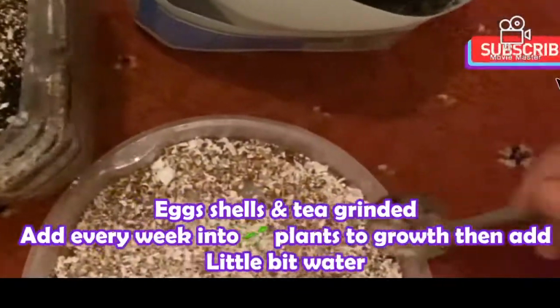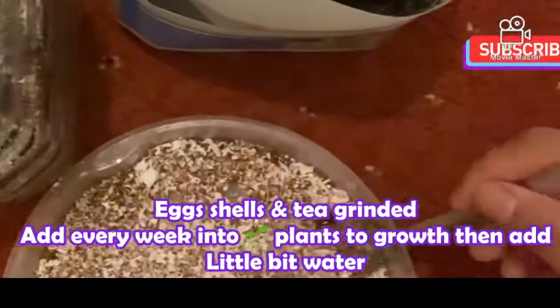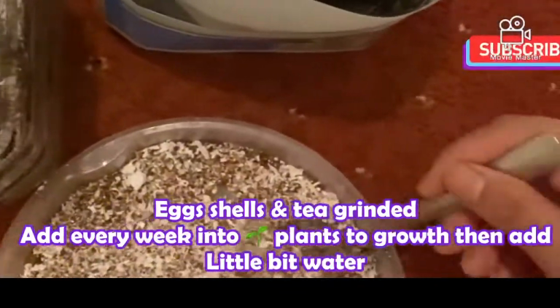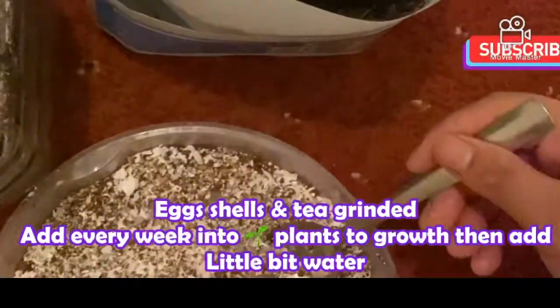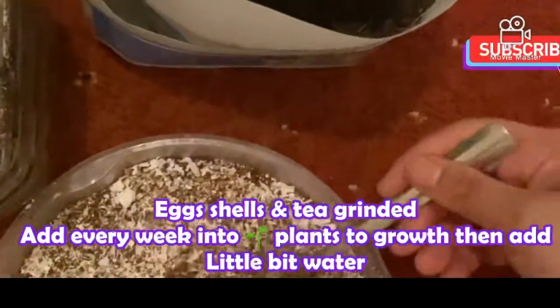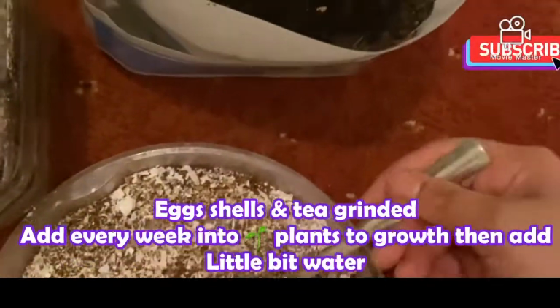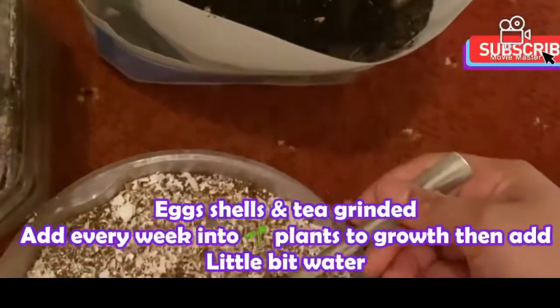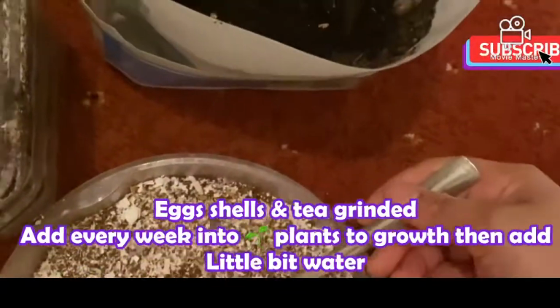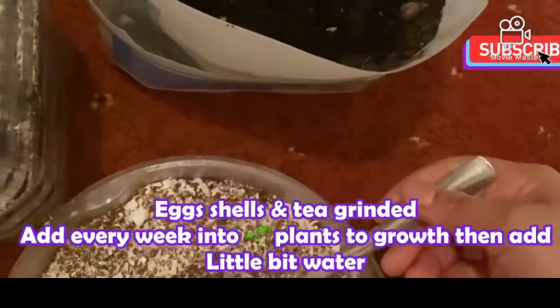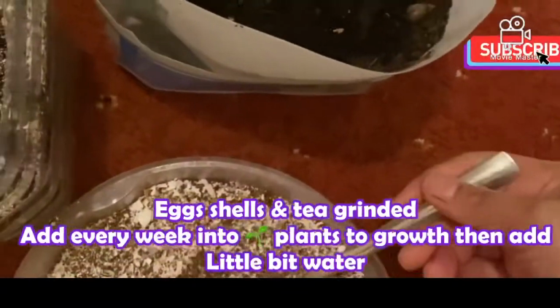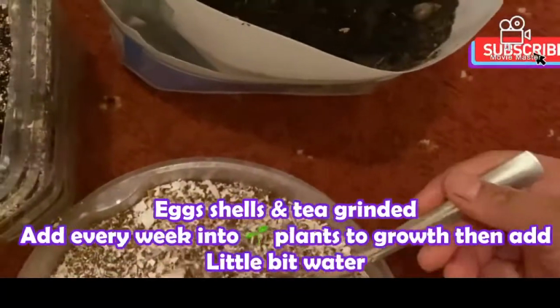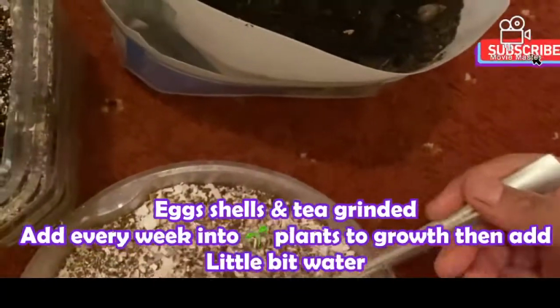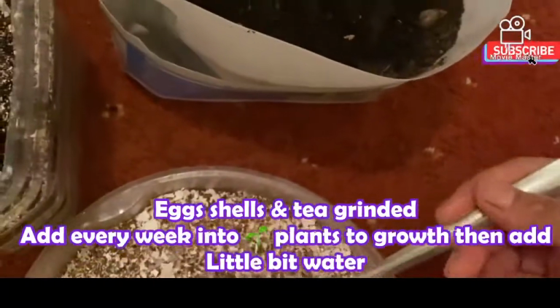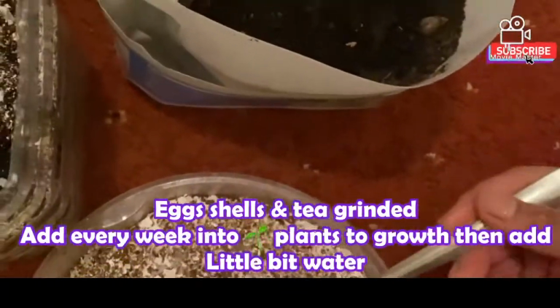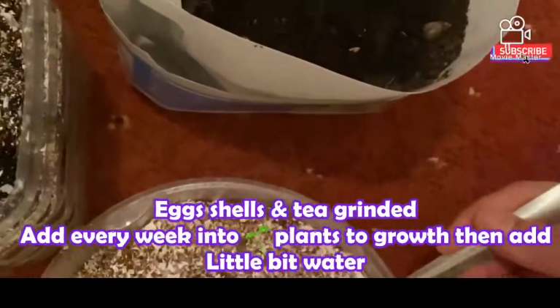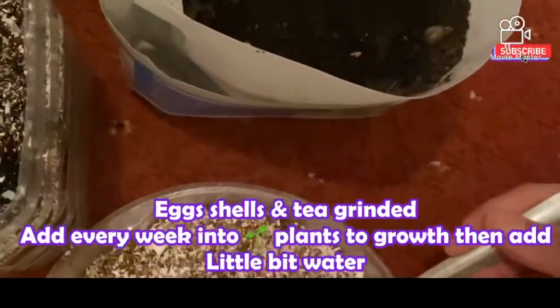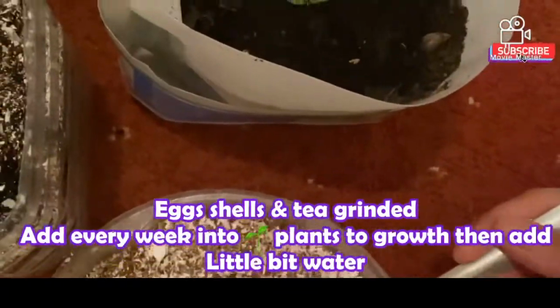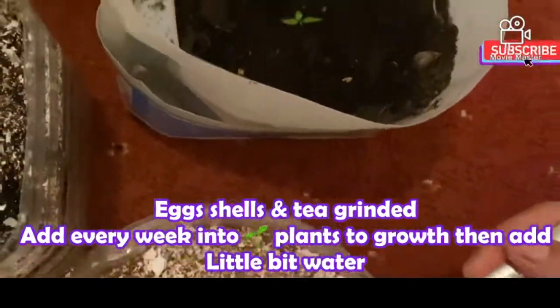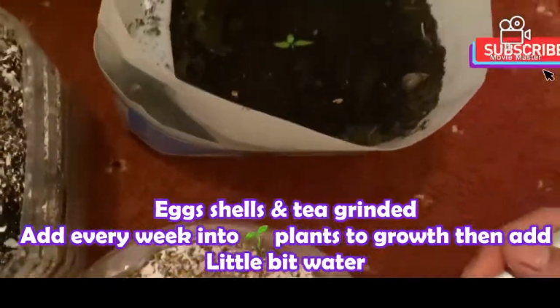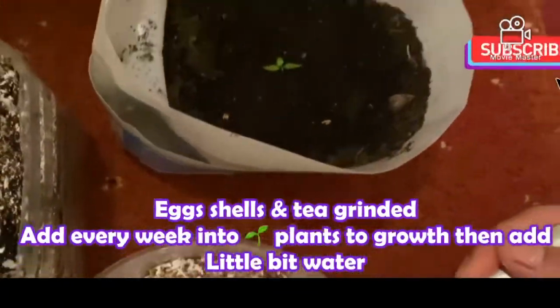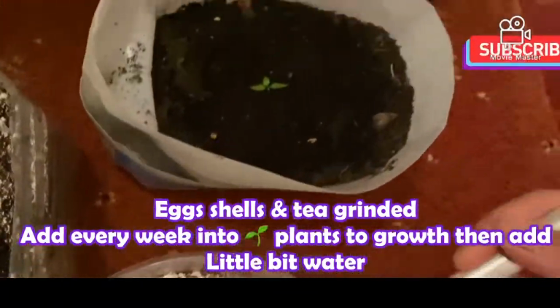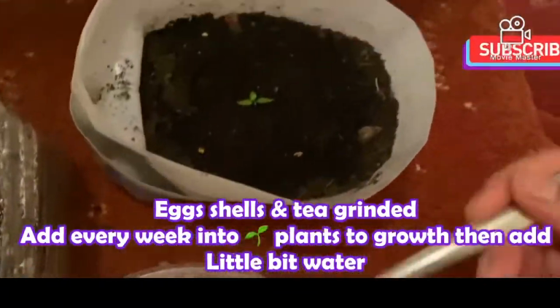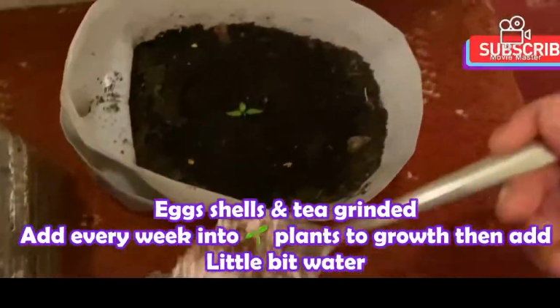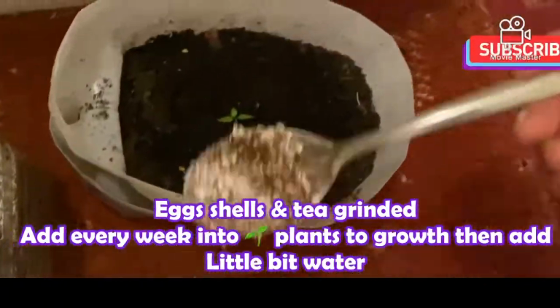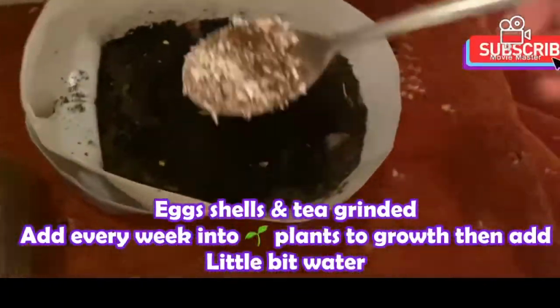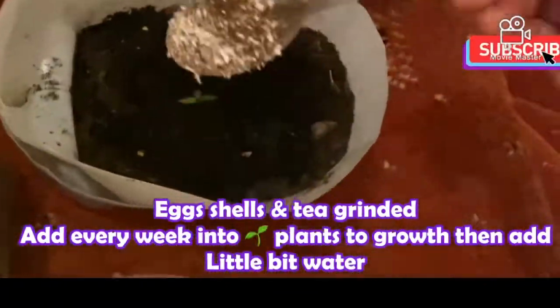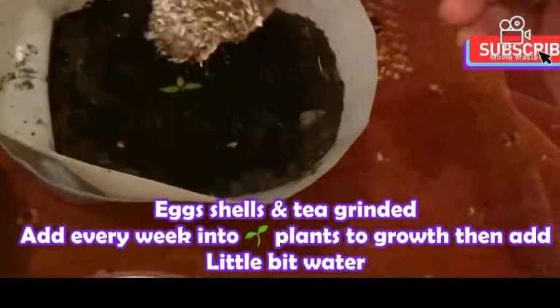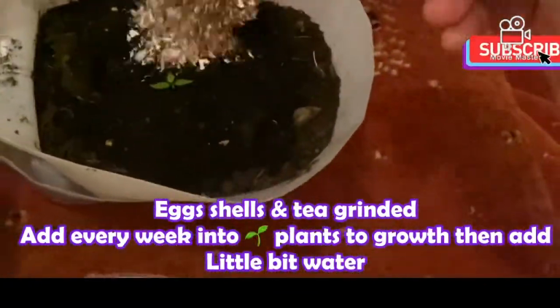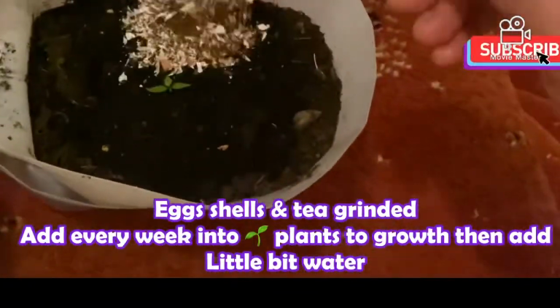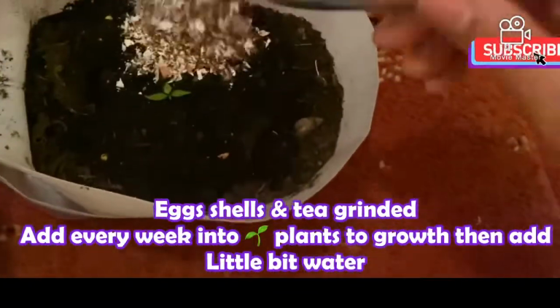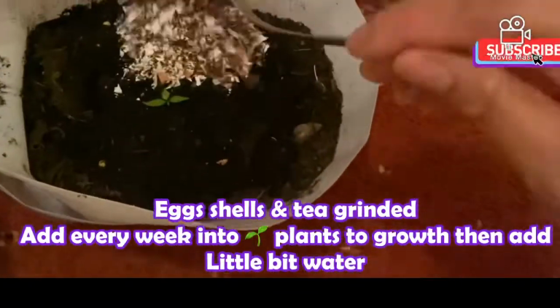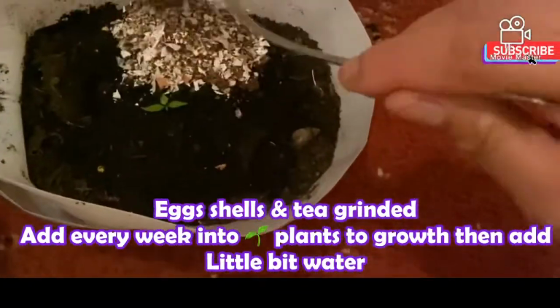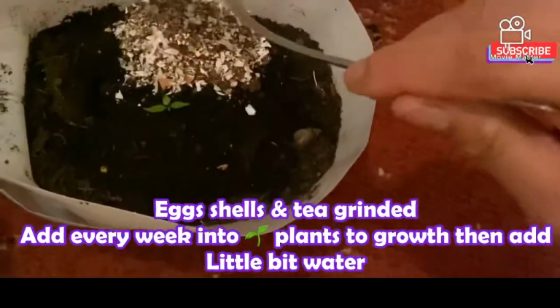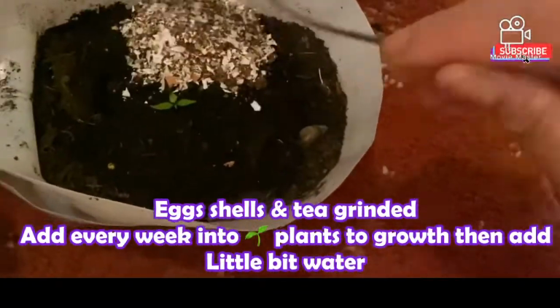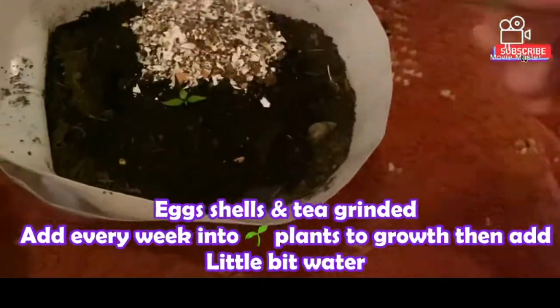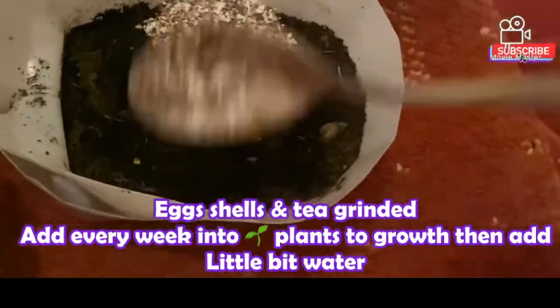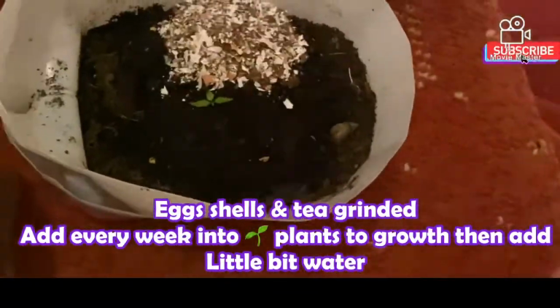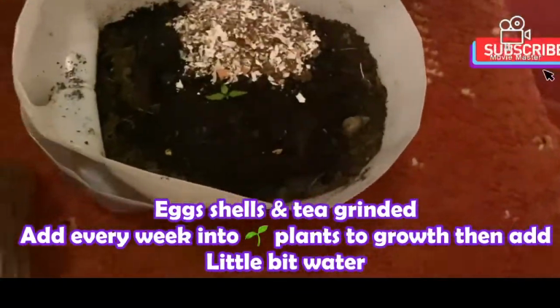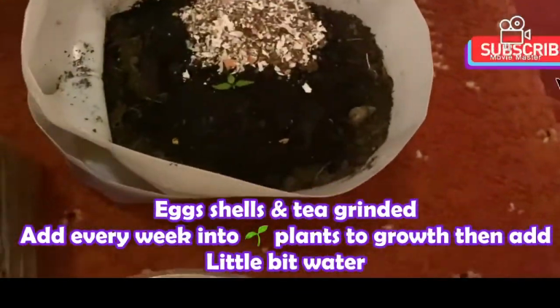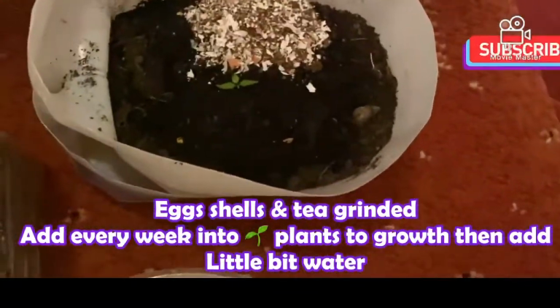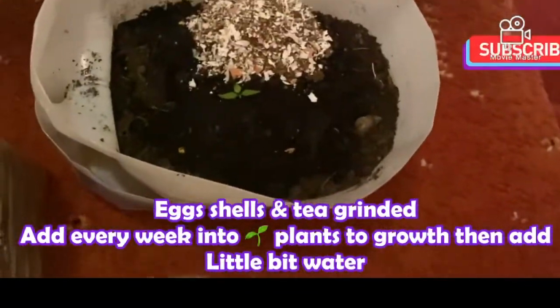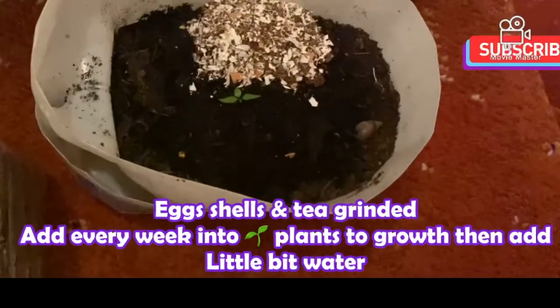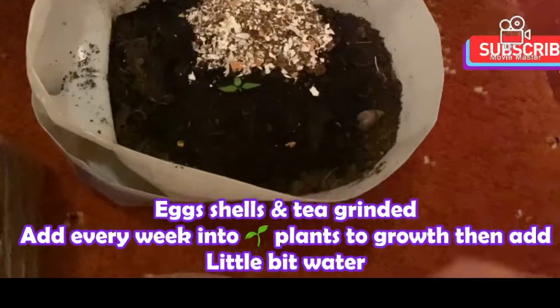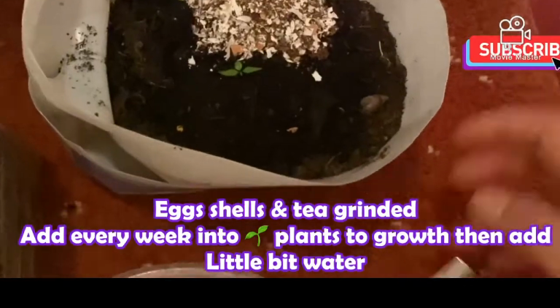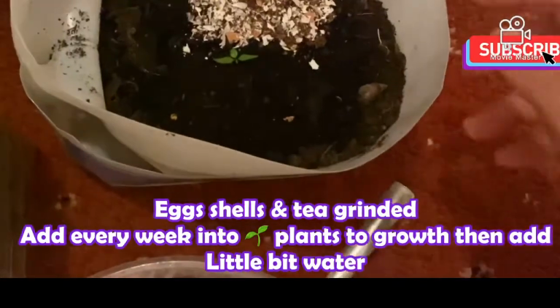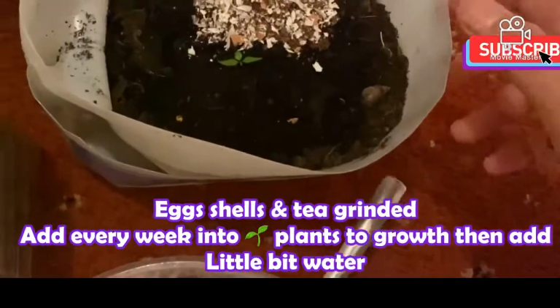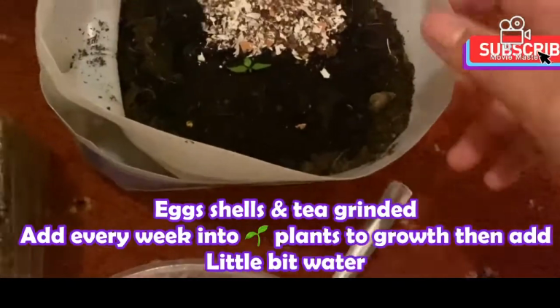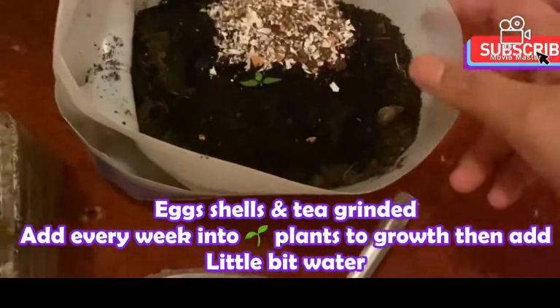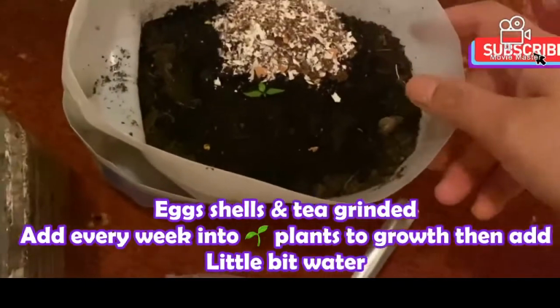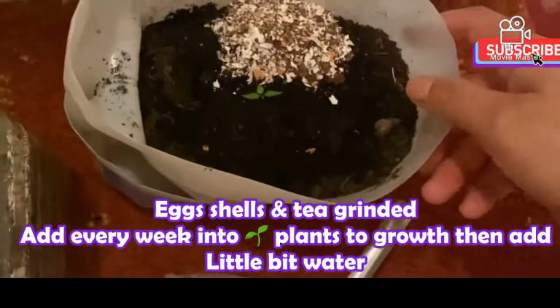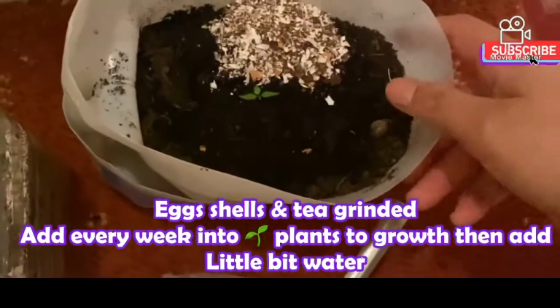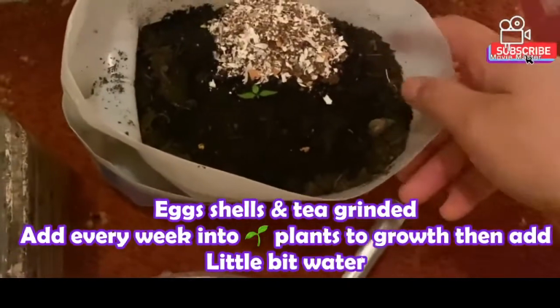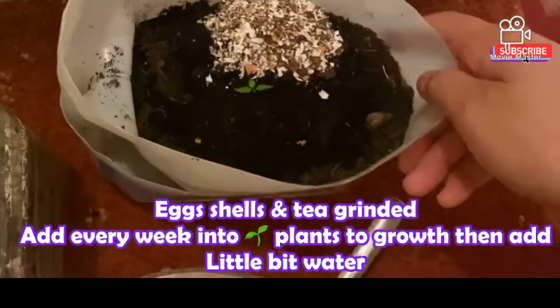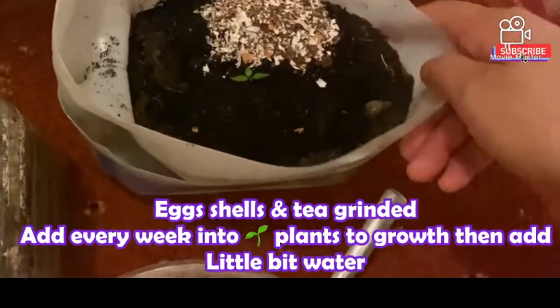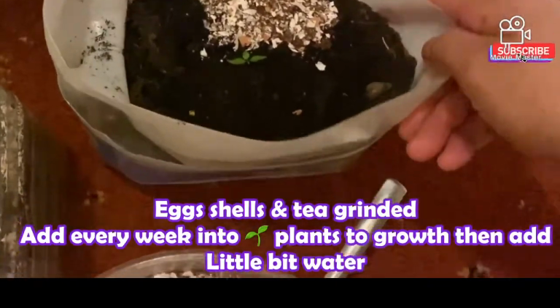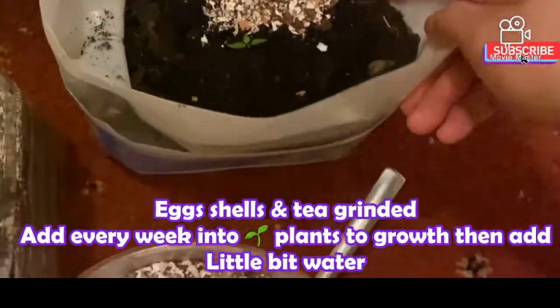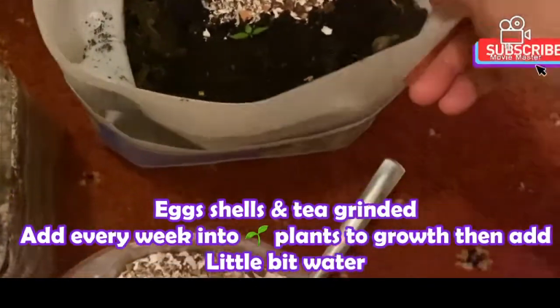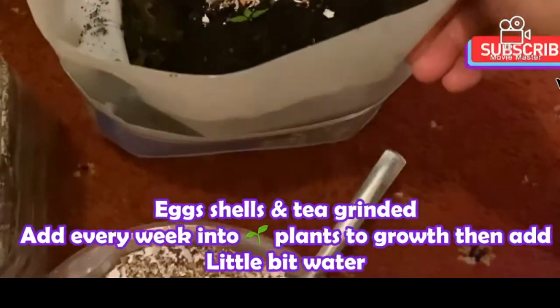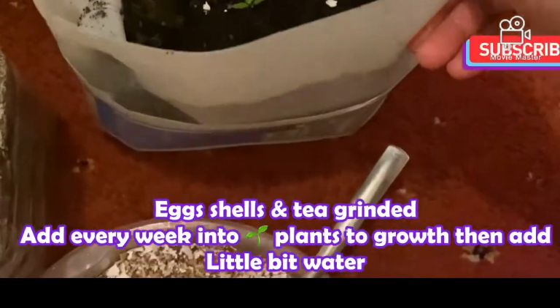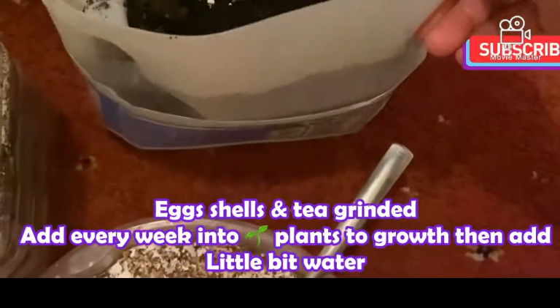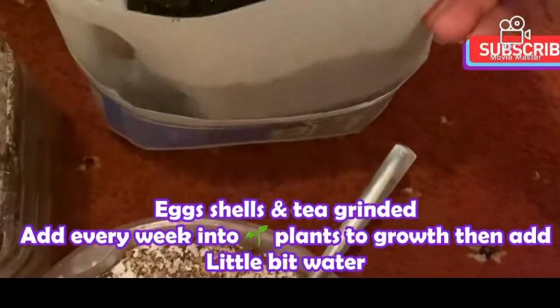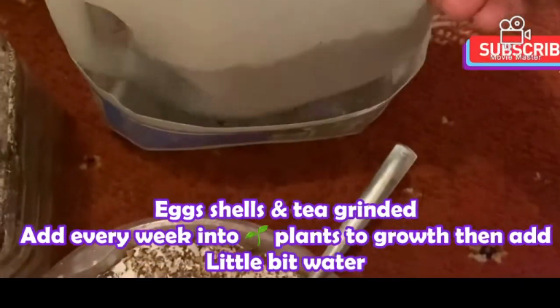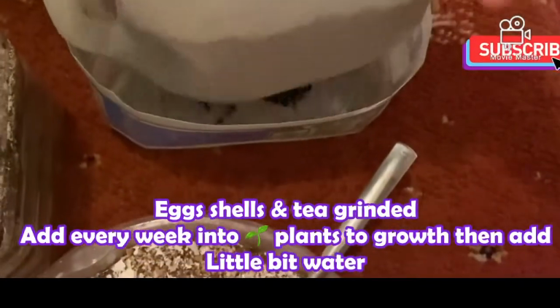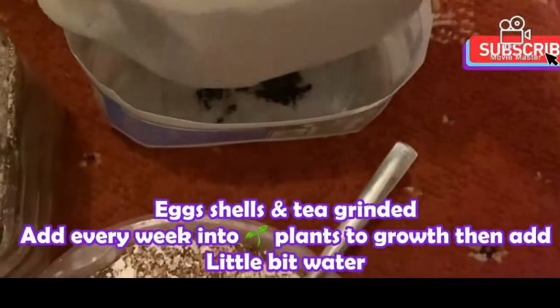We will start planting the plants. We will plant the plants — start for the game of gardening that I'm going to show.